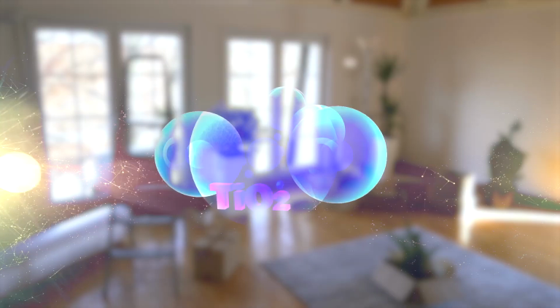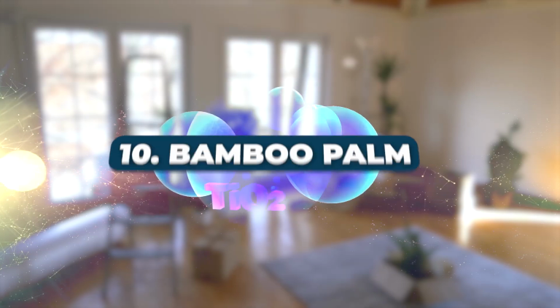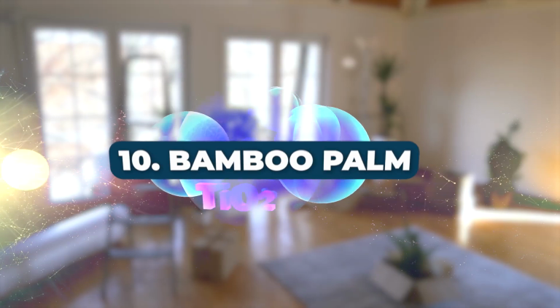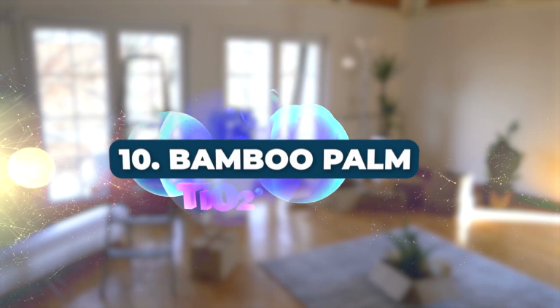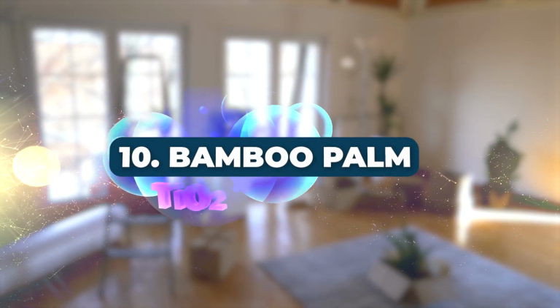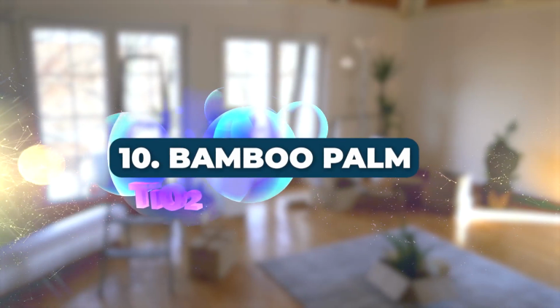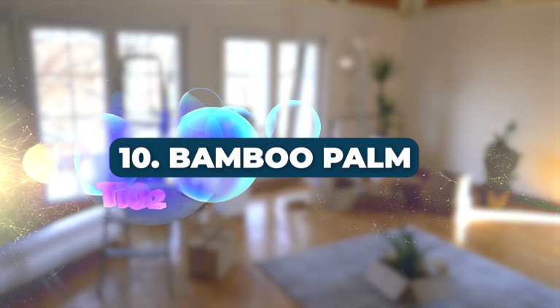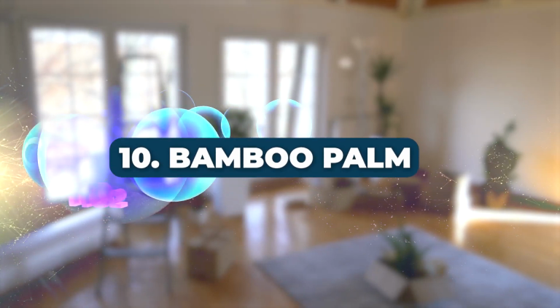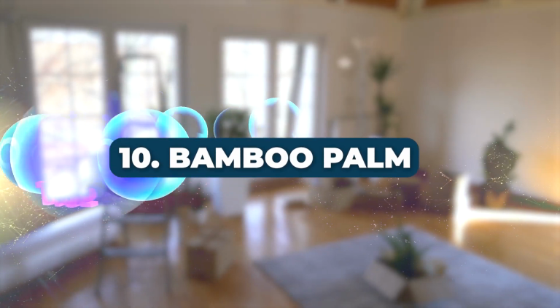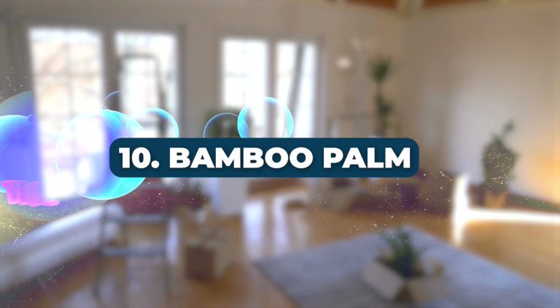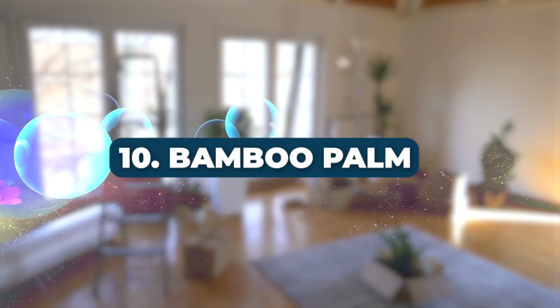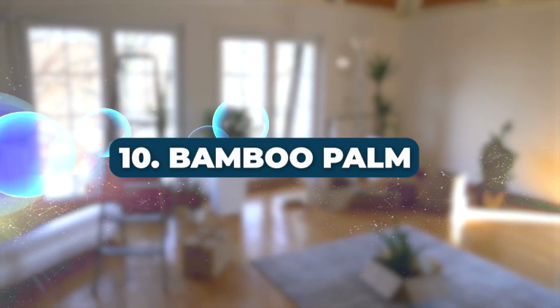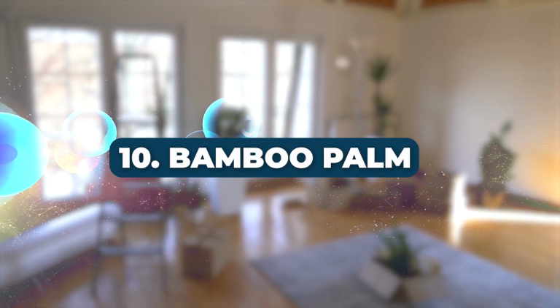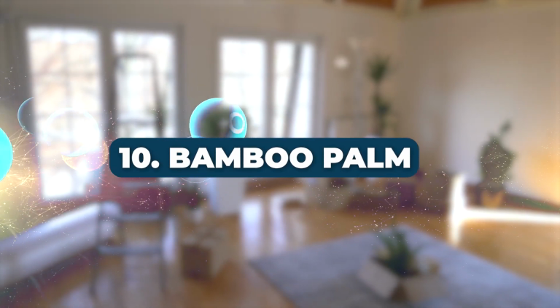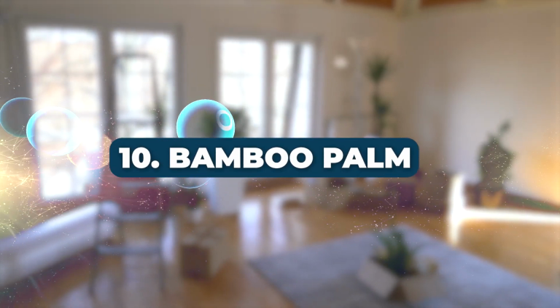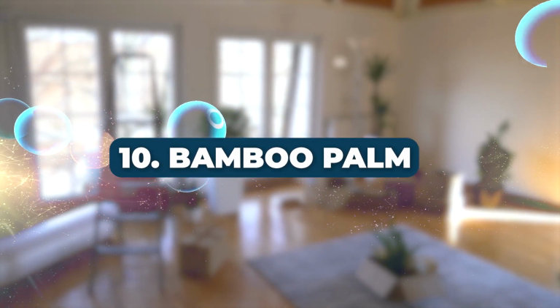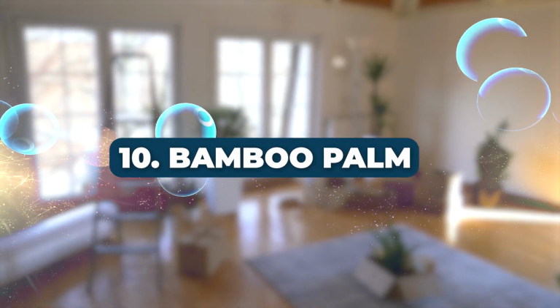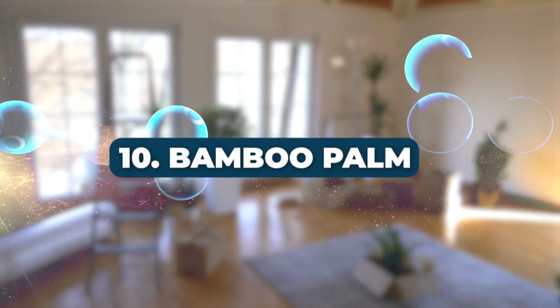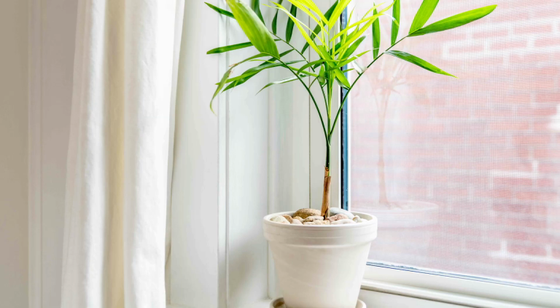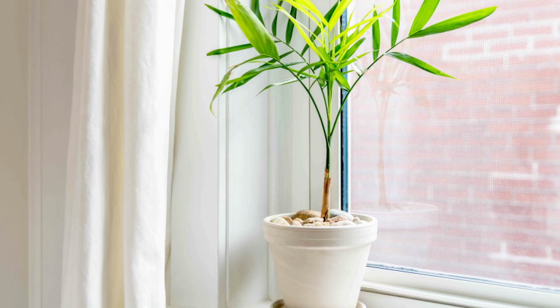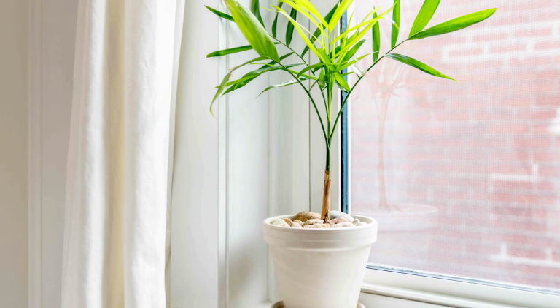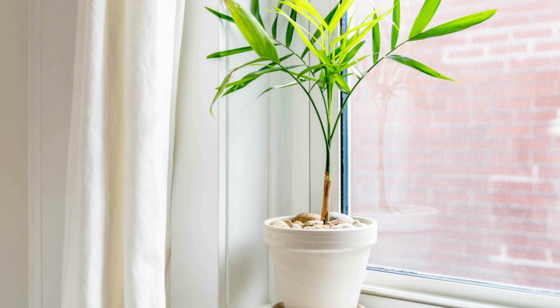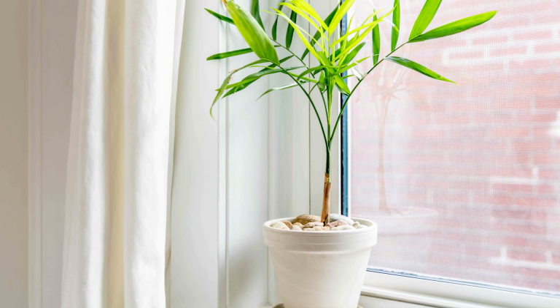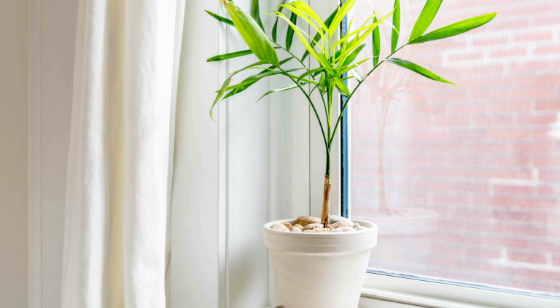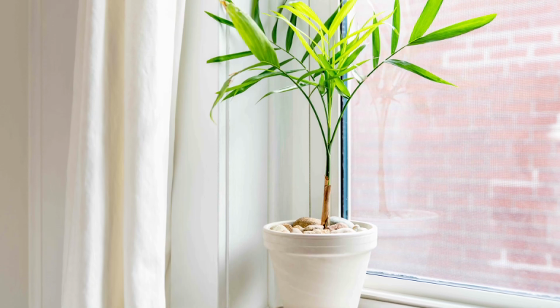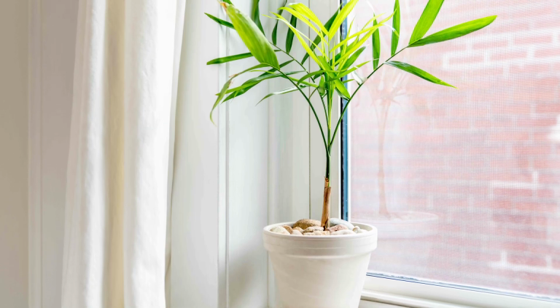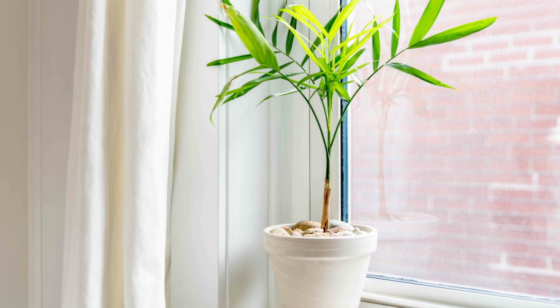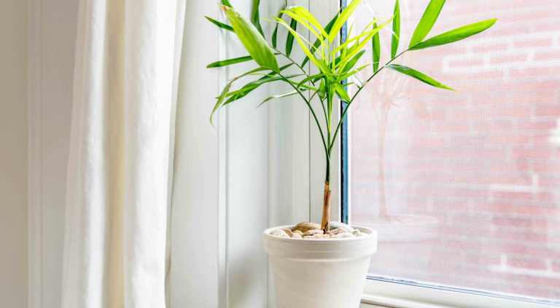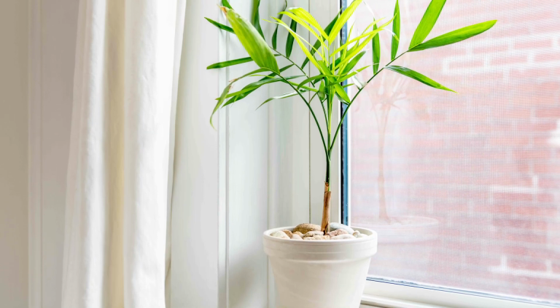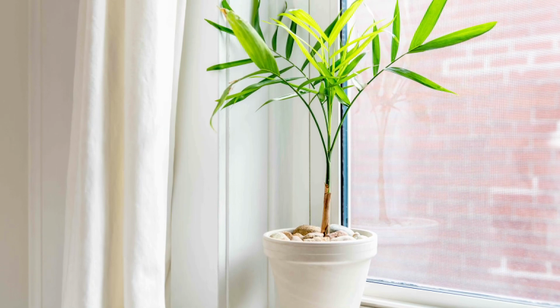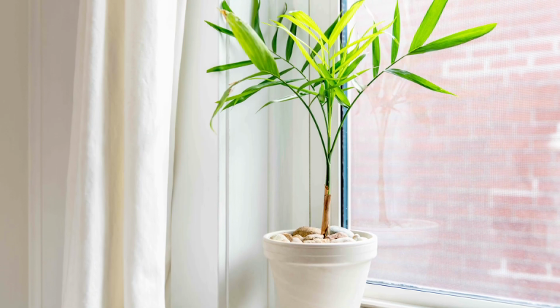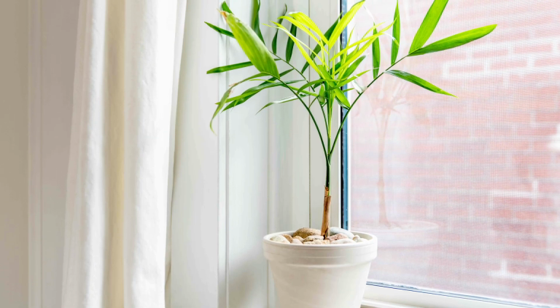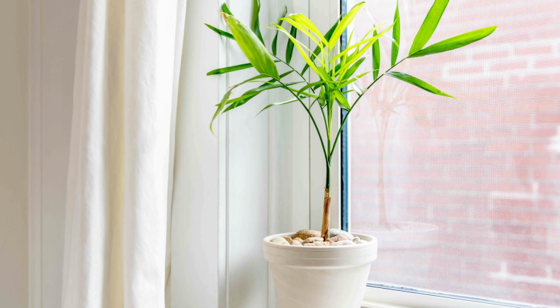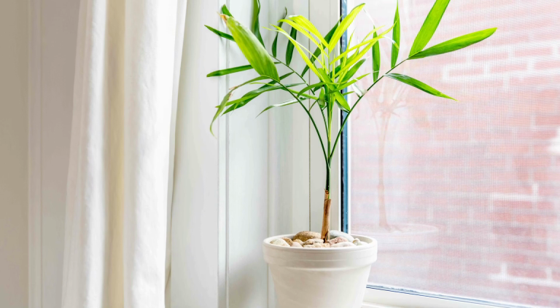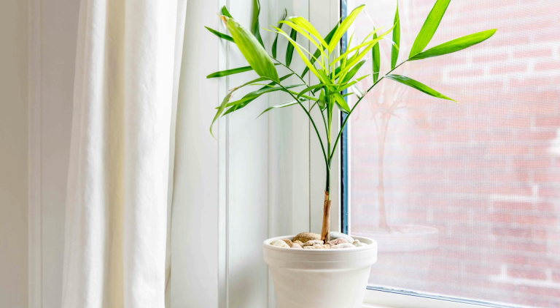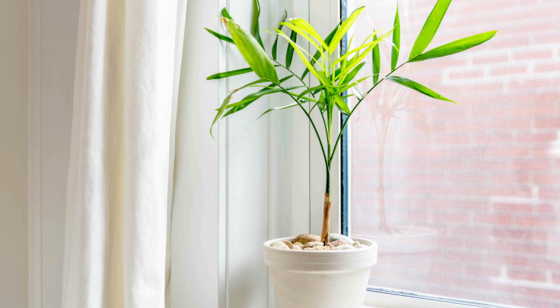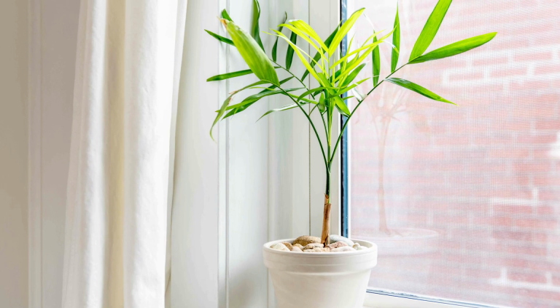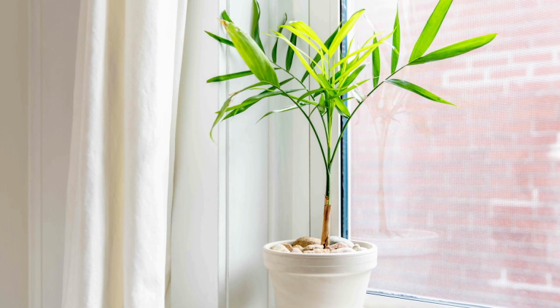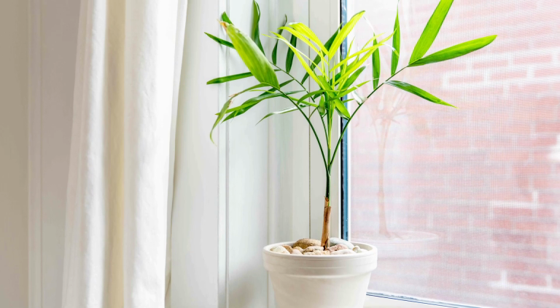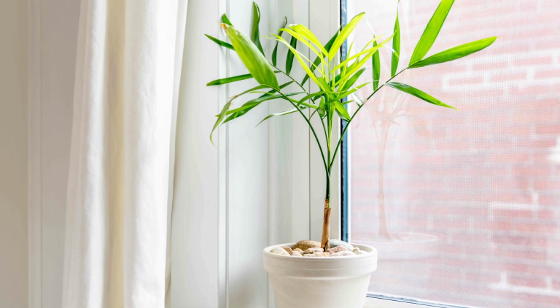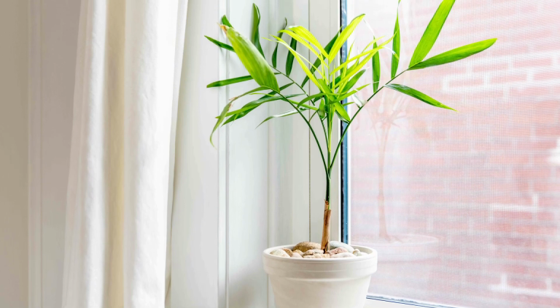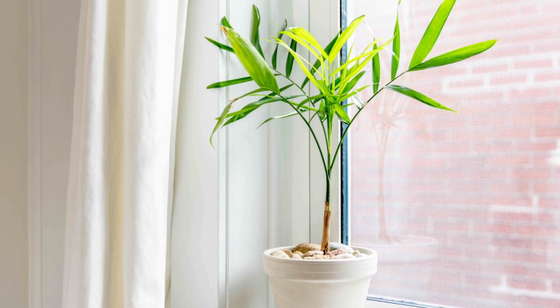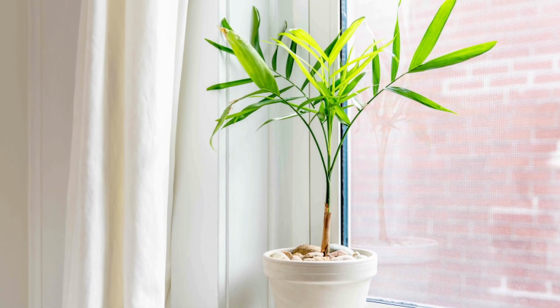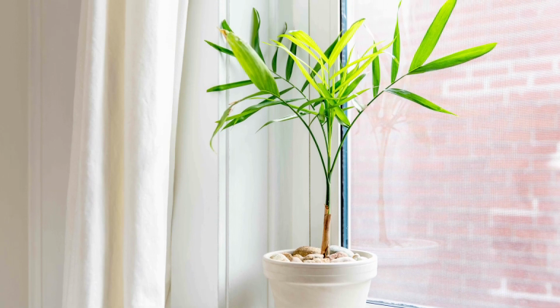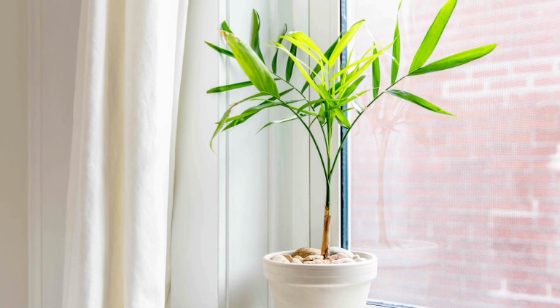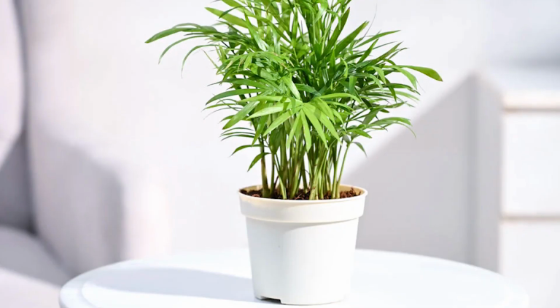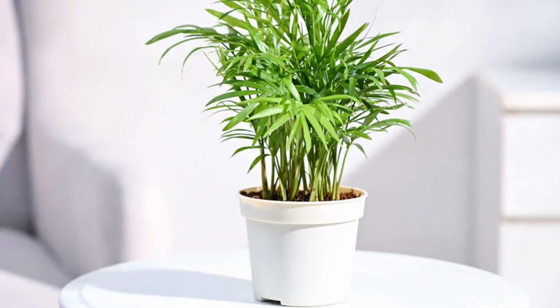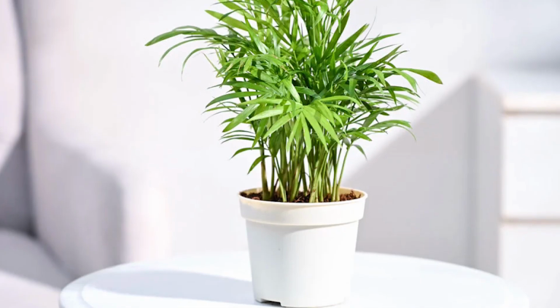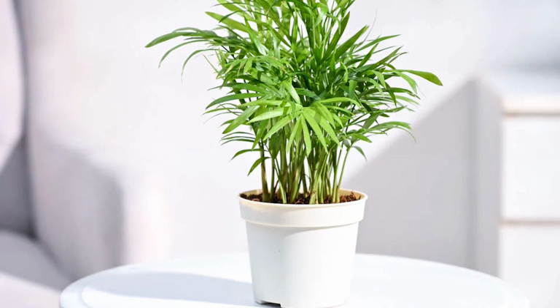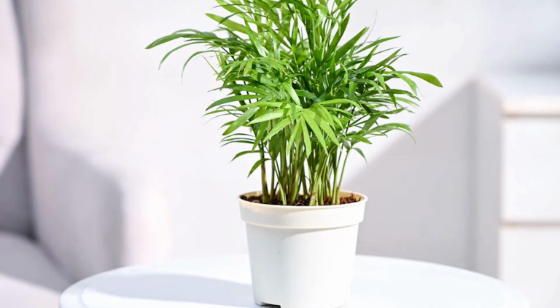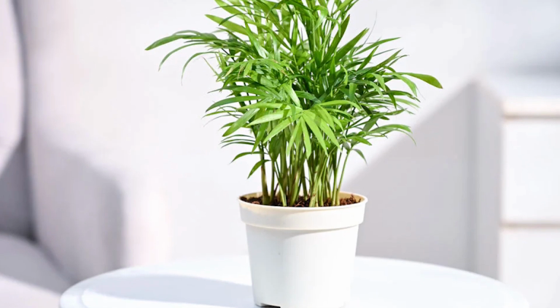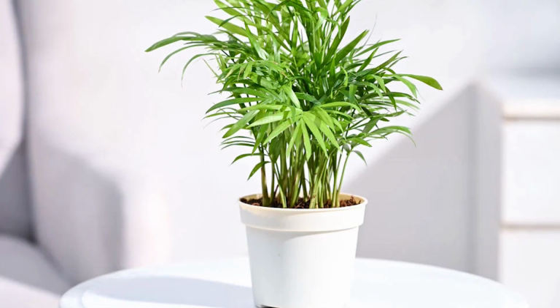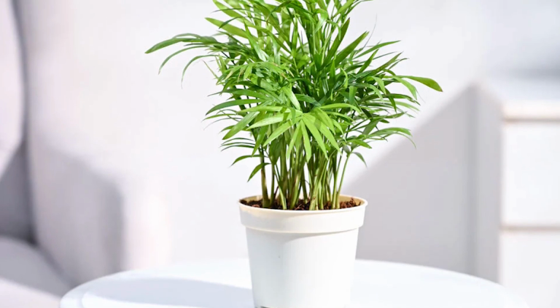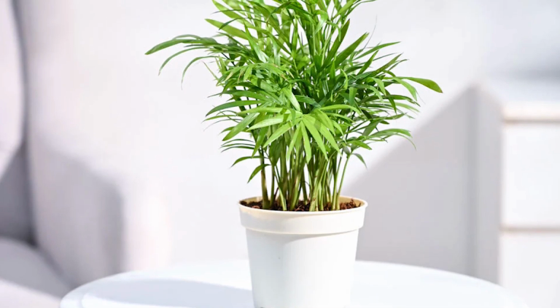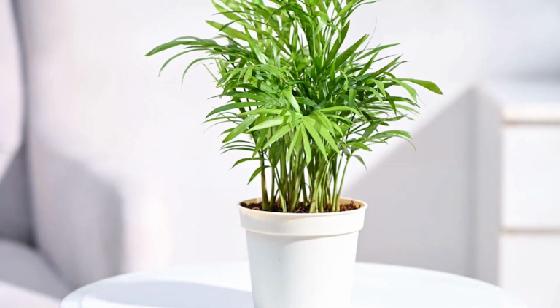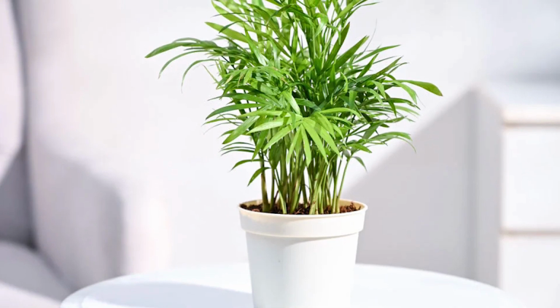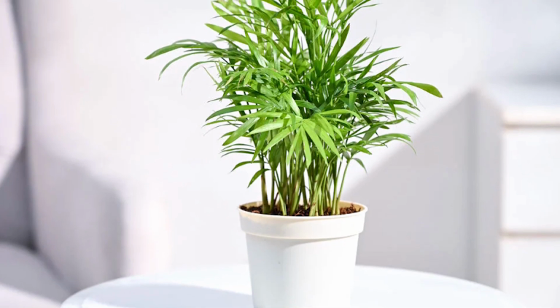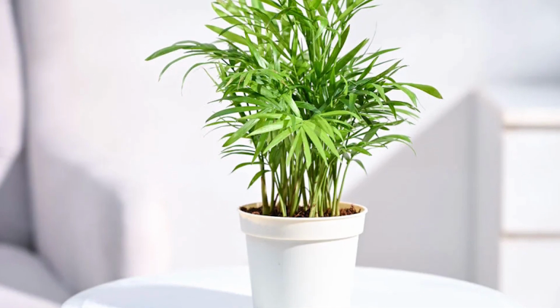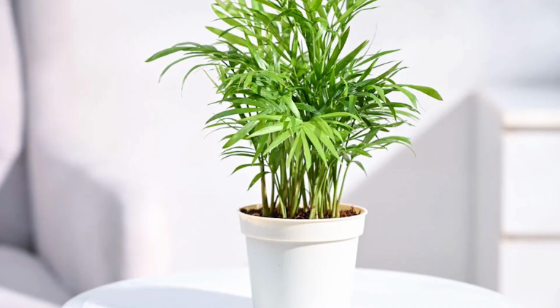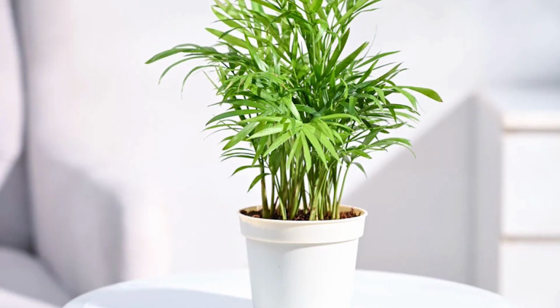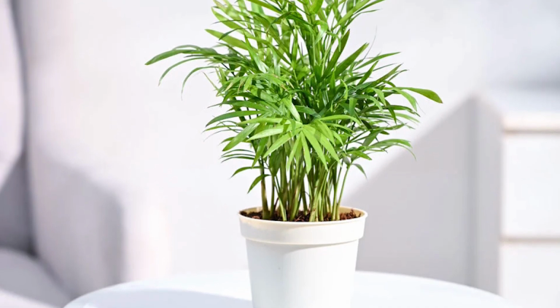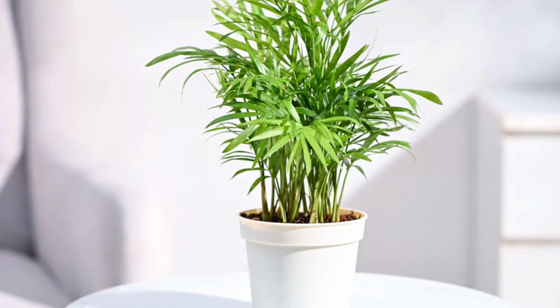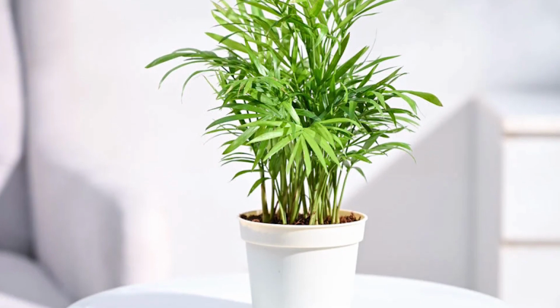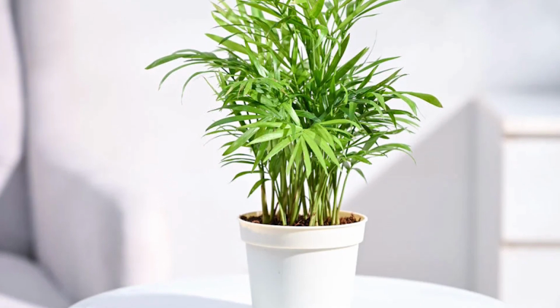Number 10: Bamboo Palm. The Bamboo Palm not only adds a tropical touch to your room, but also excels in formaldehyde absorption.